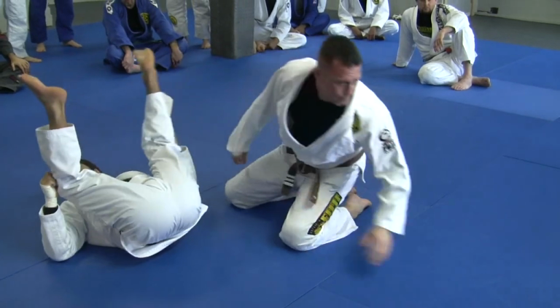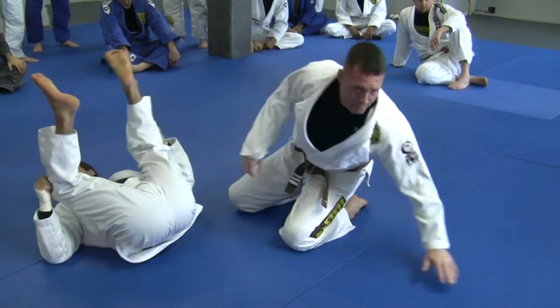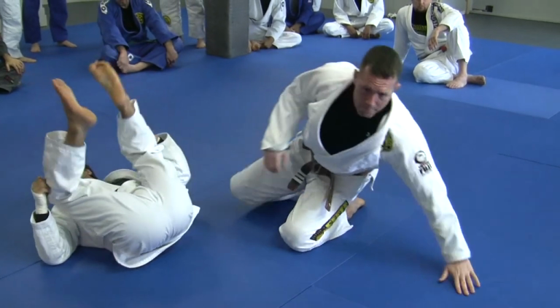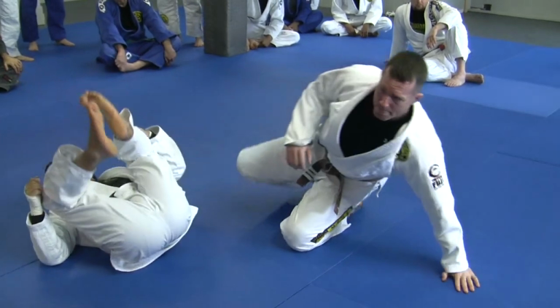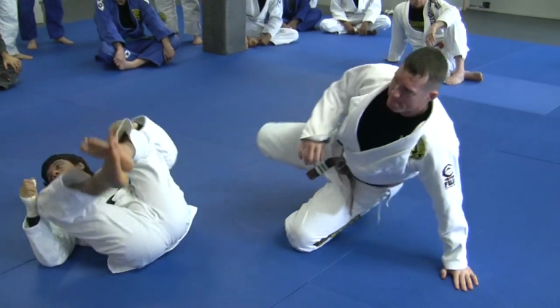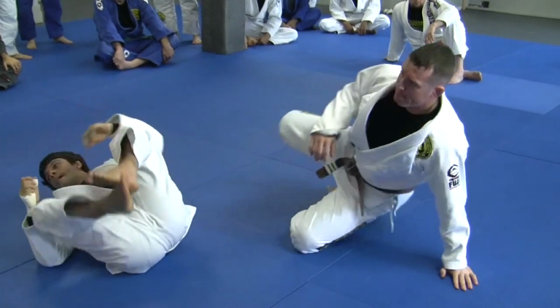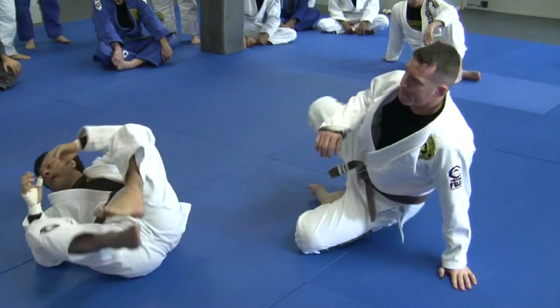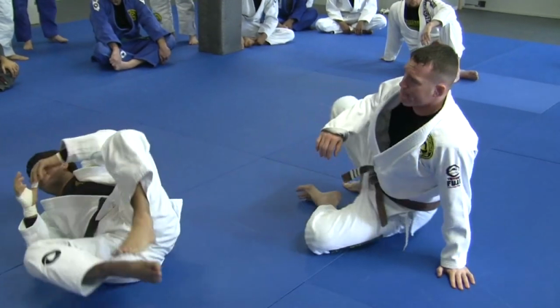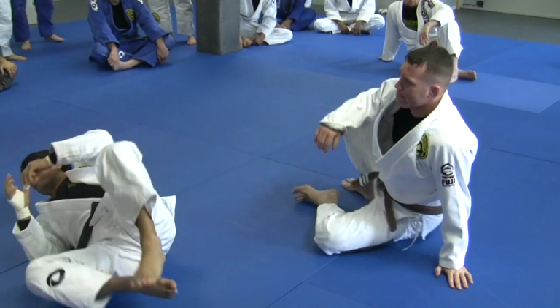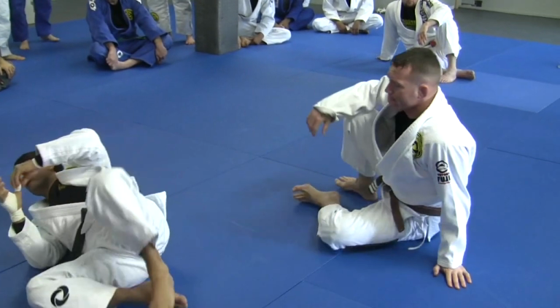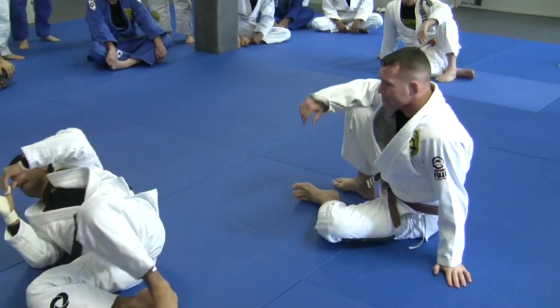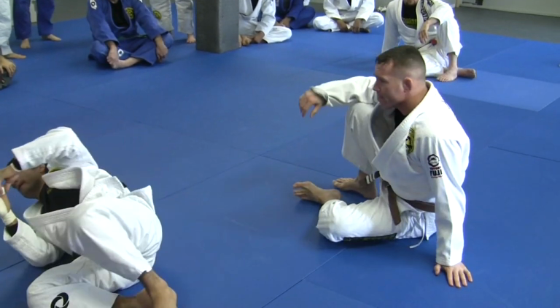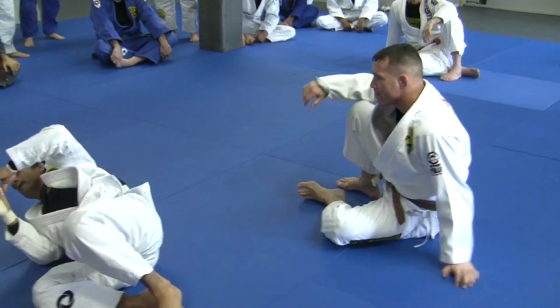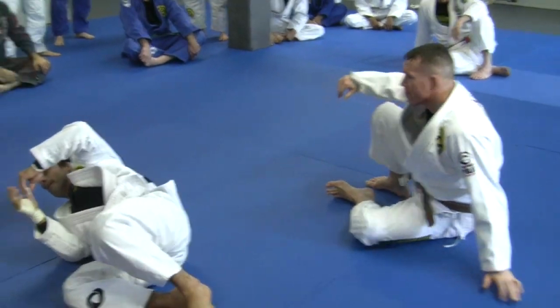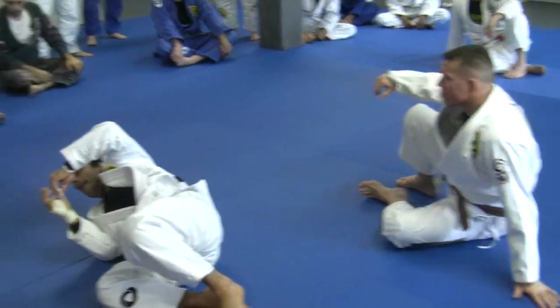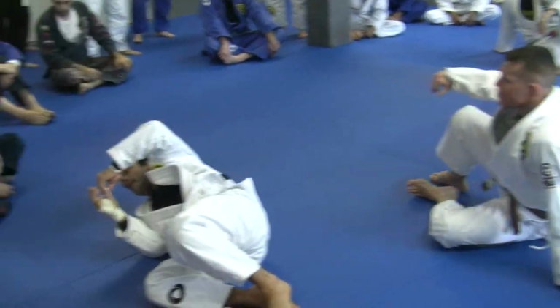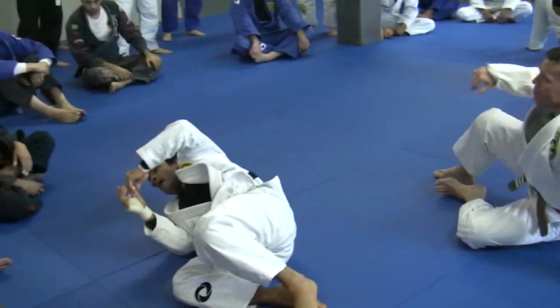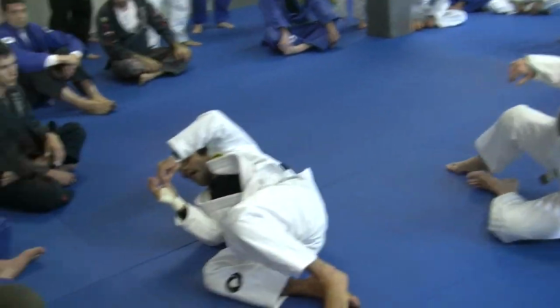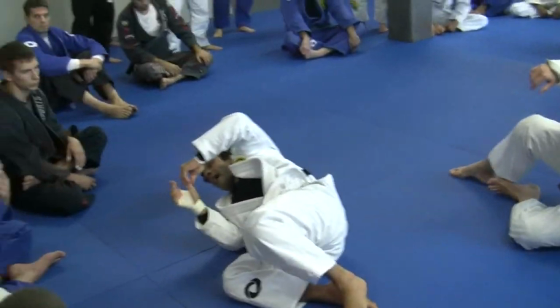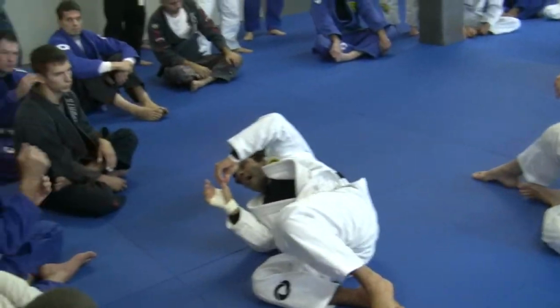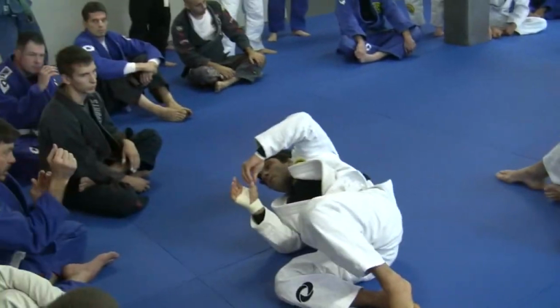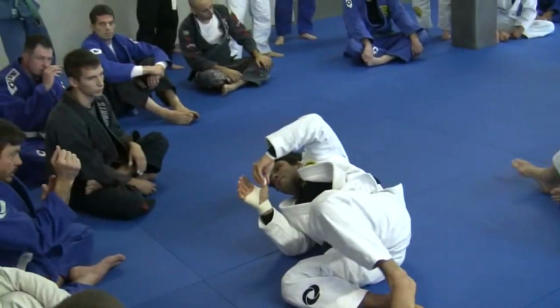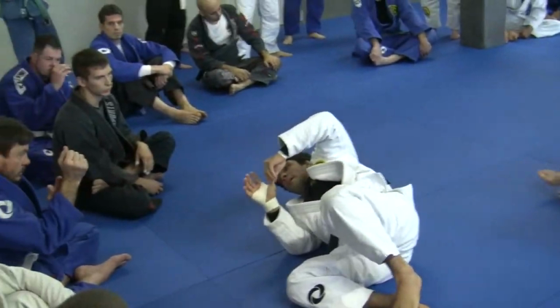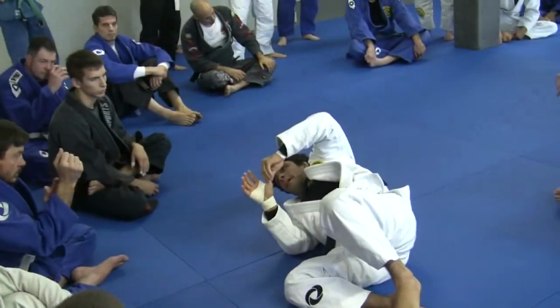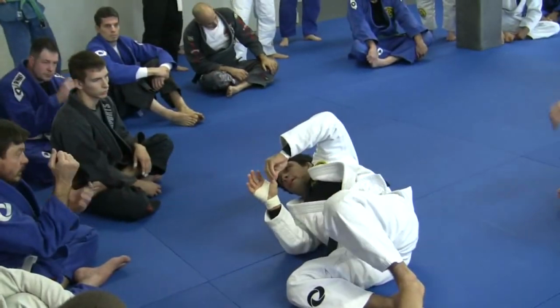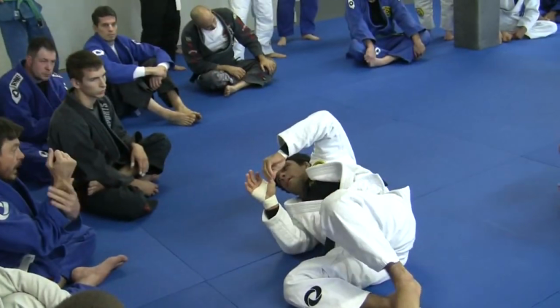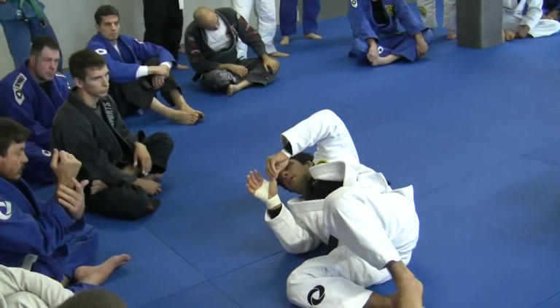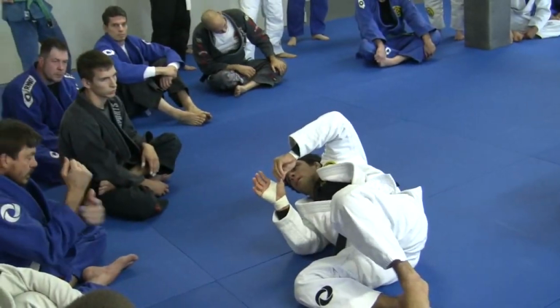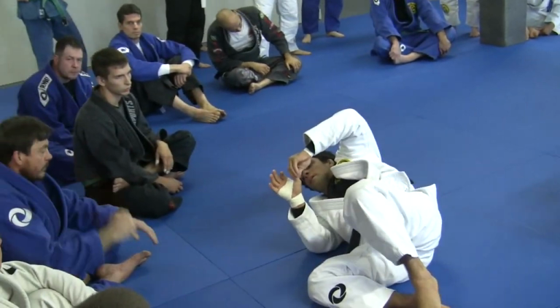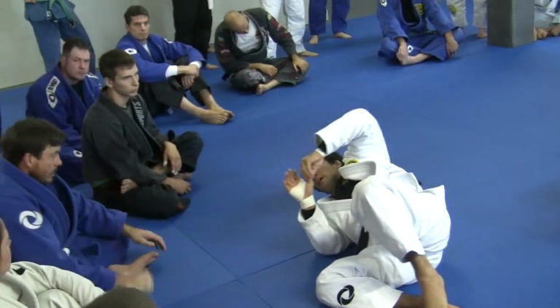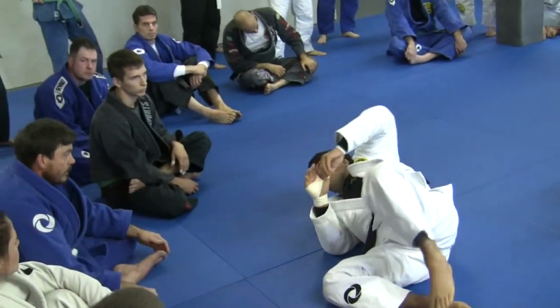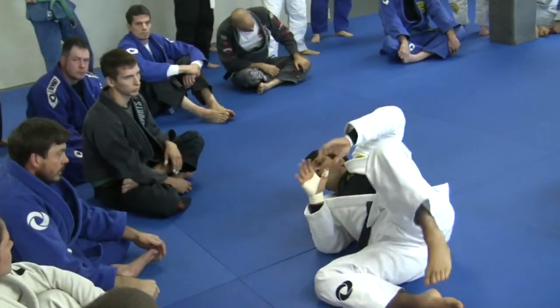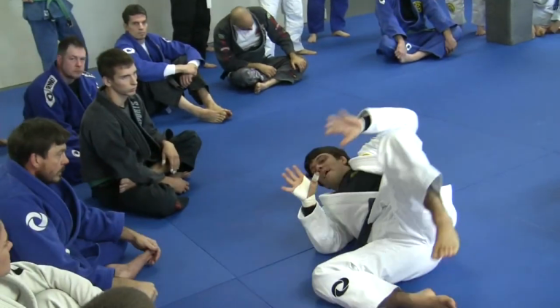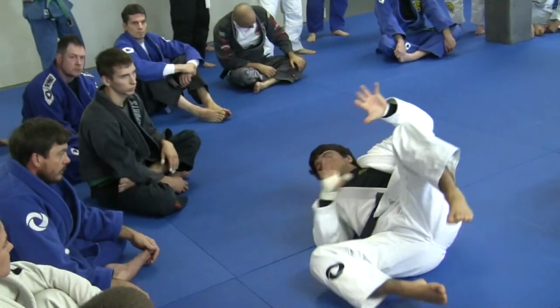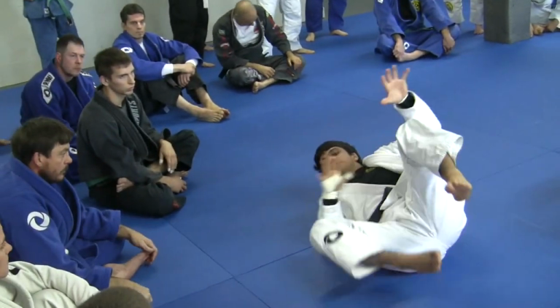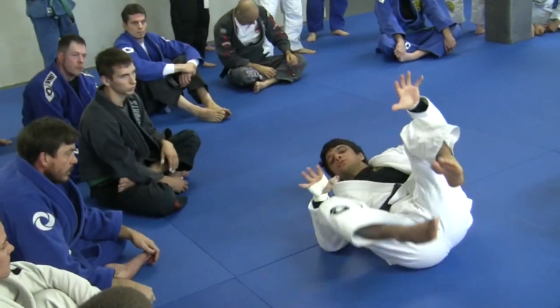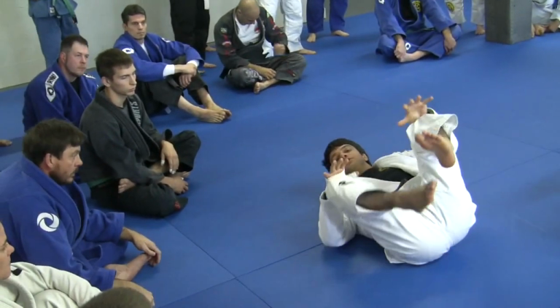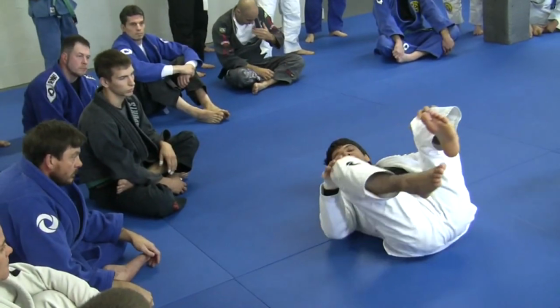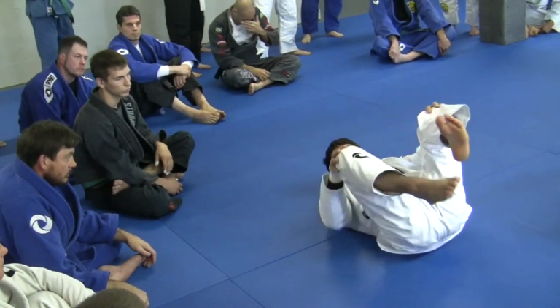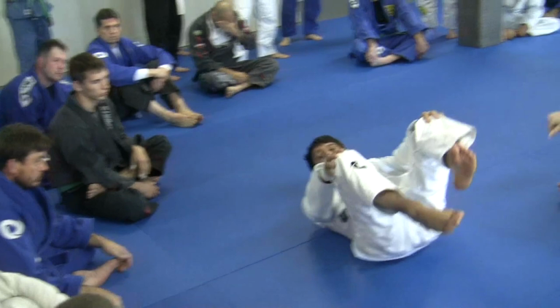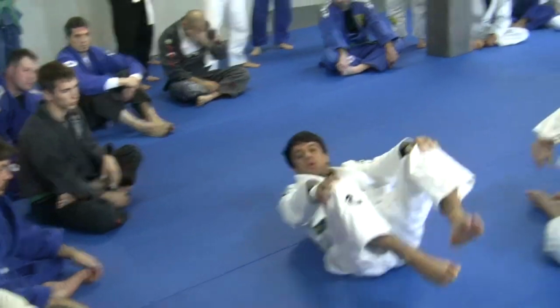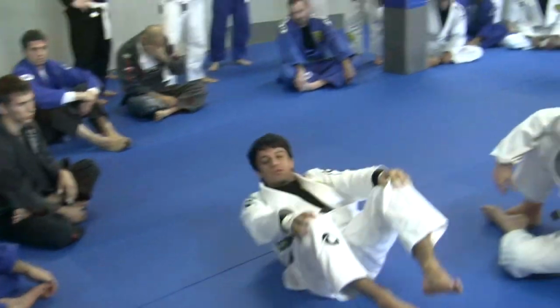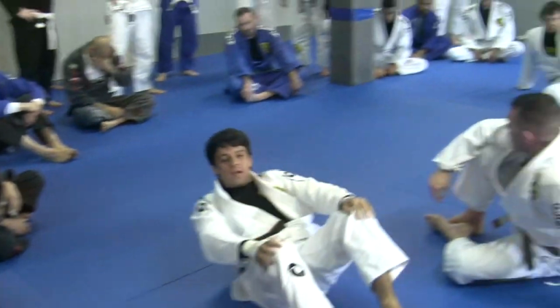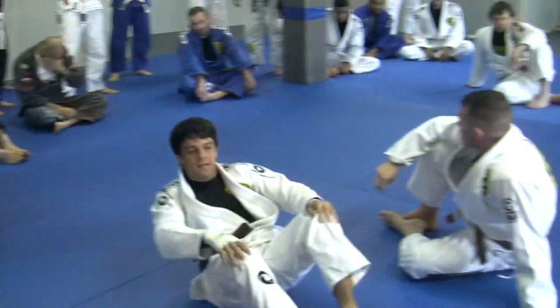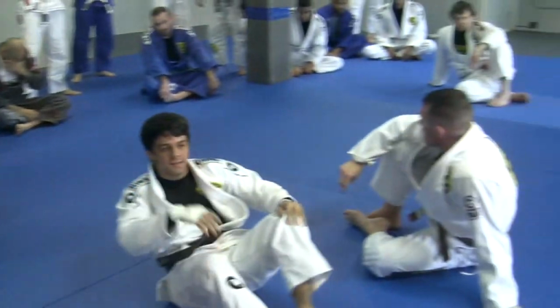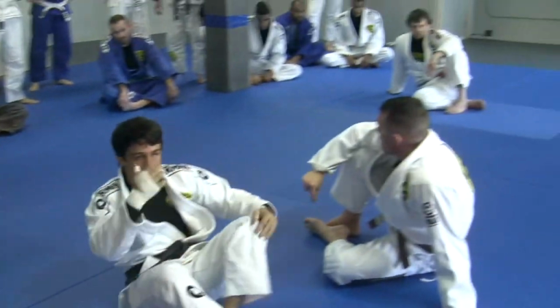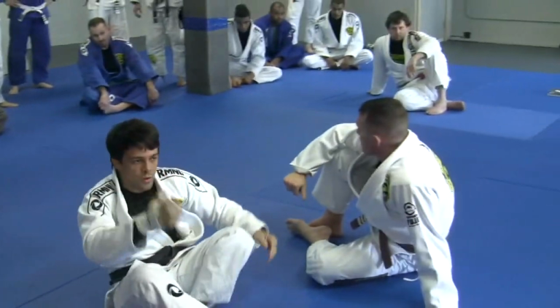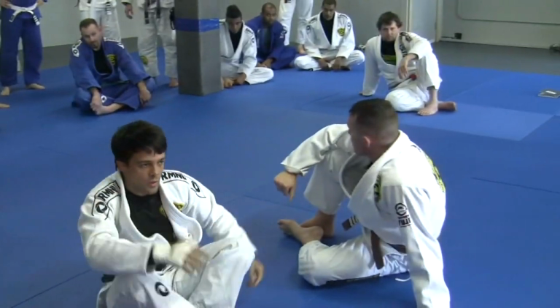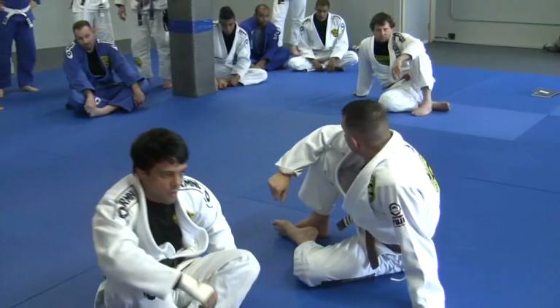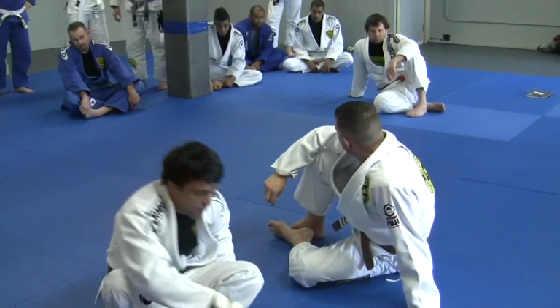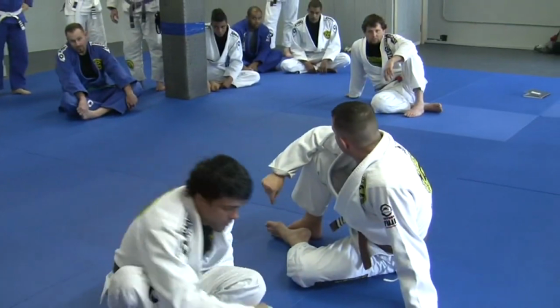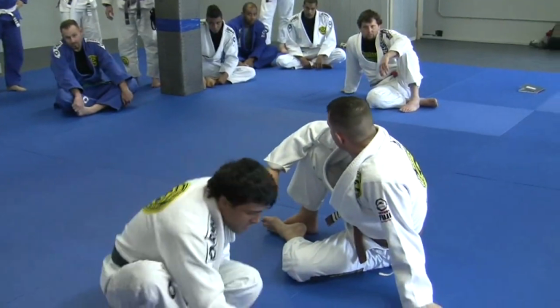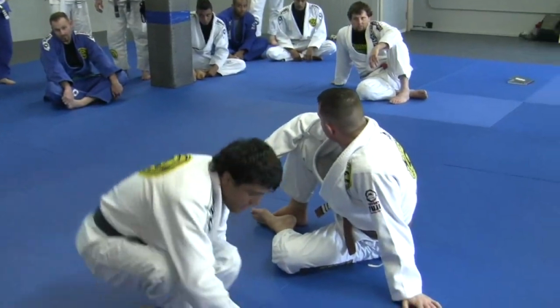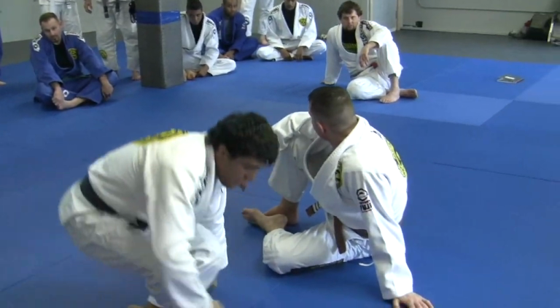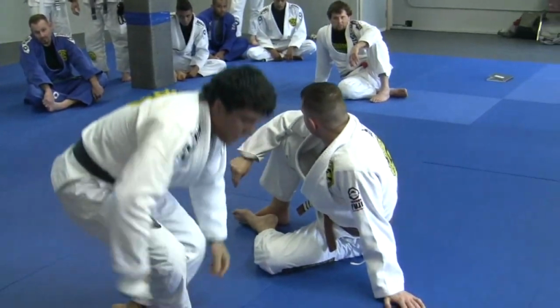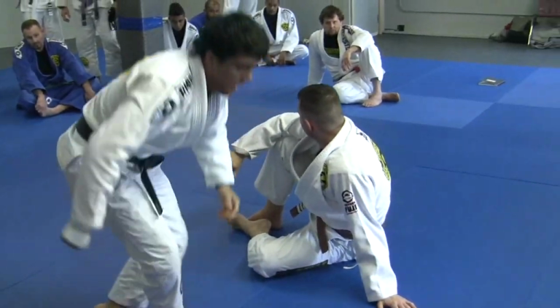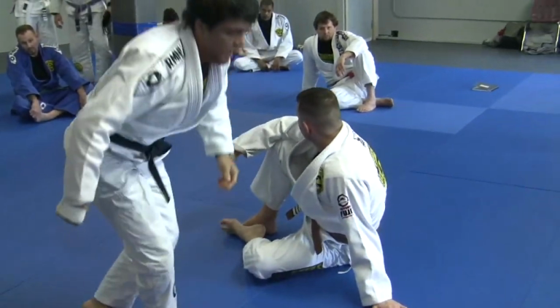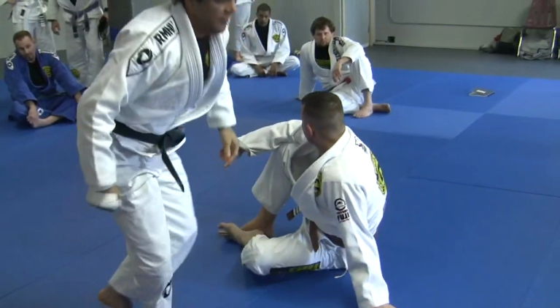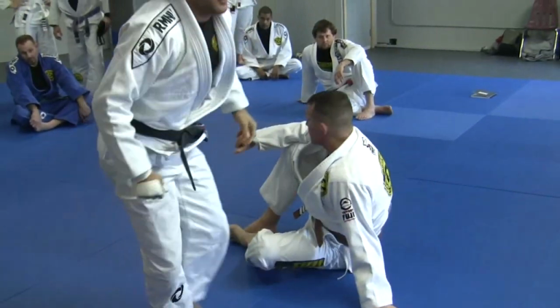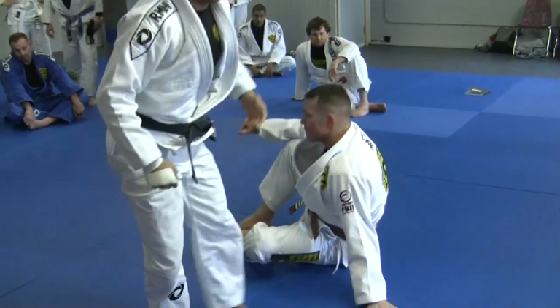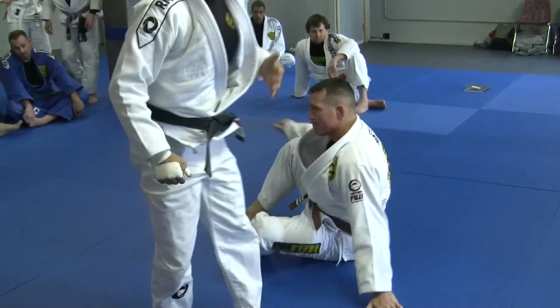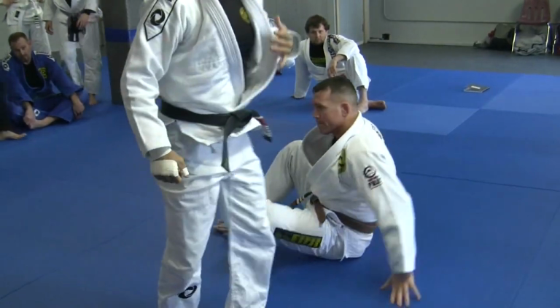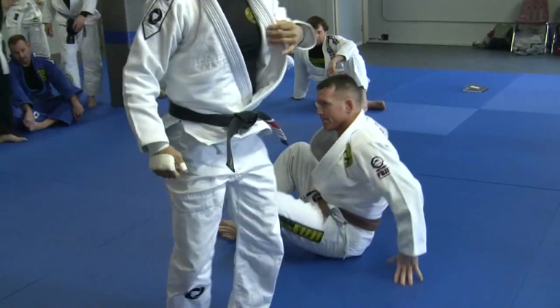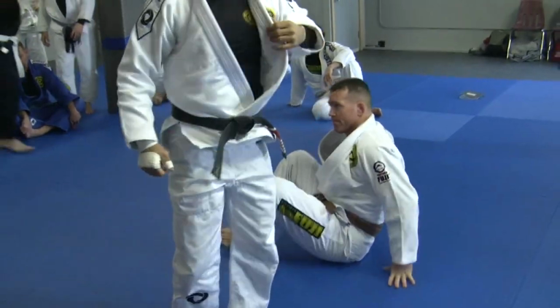Do you prefer the knee inside or outside the hook? Outside. Outside, yeah. Let's just do this approach, guys, and we're going to go after that.